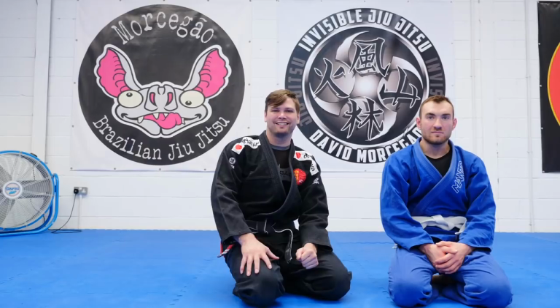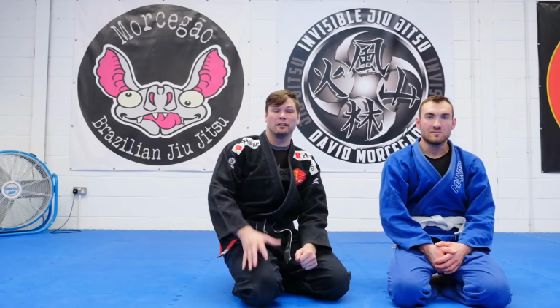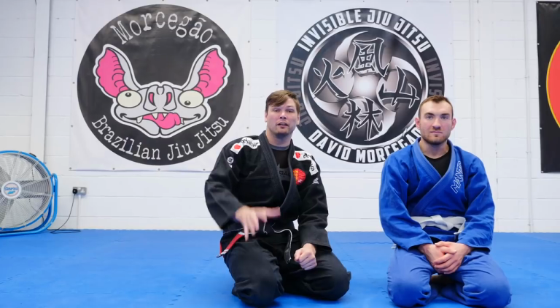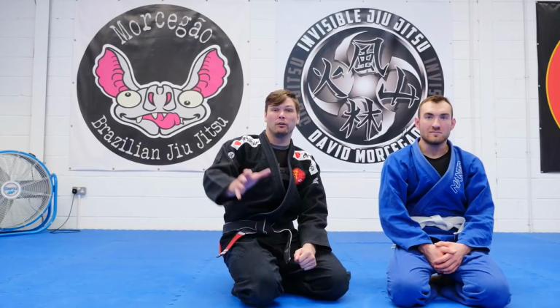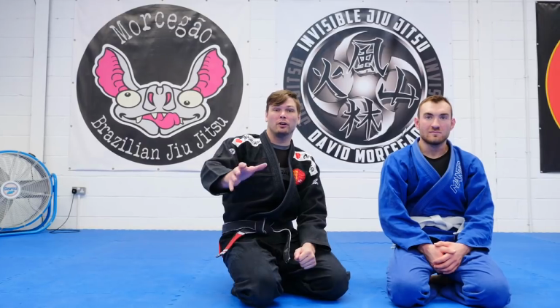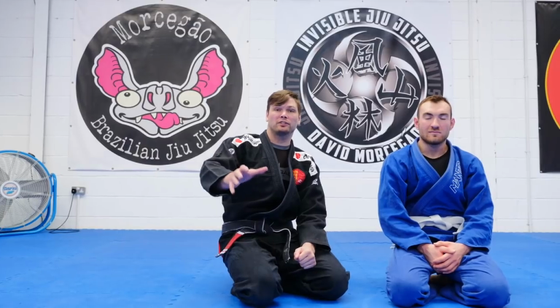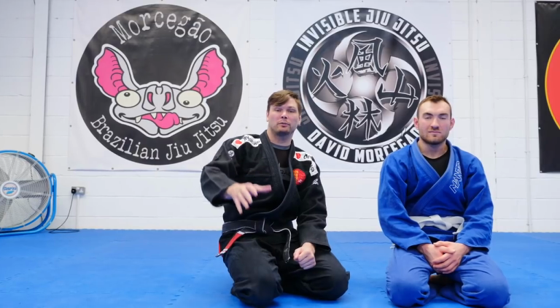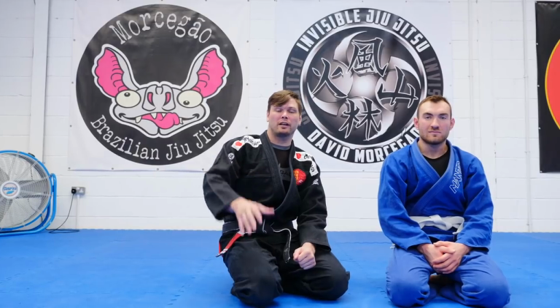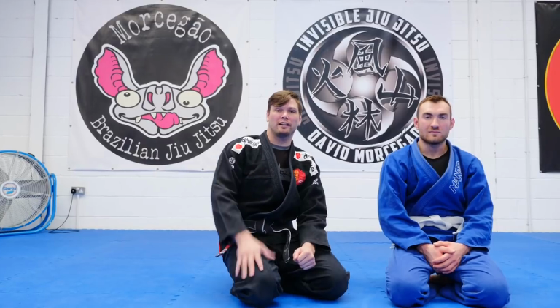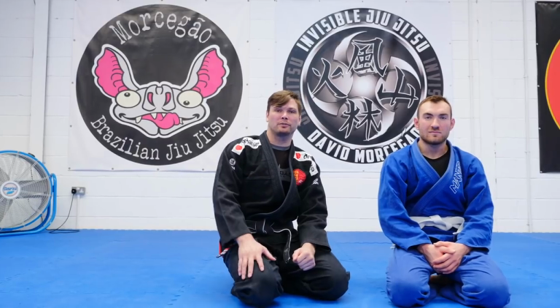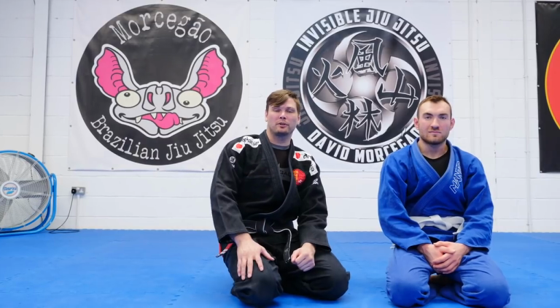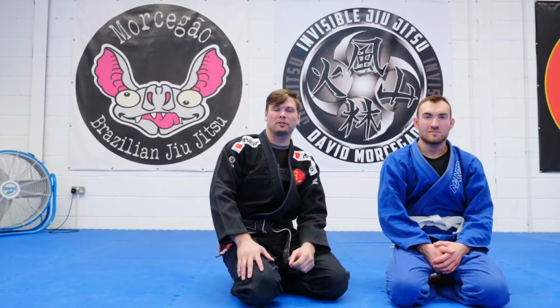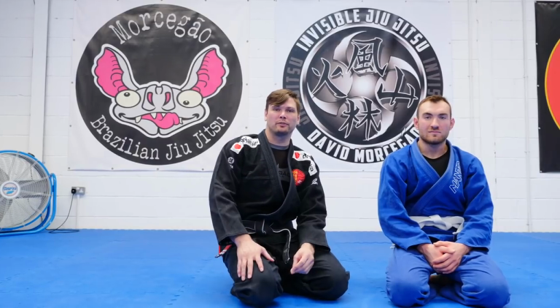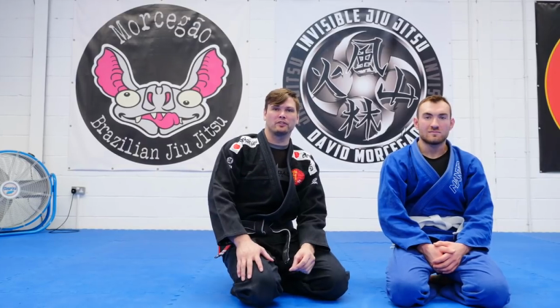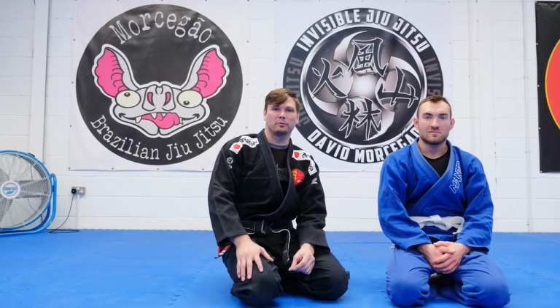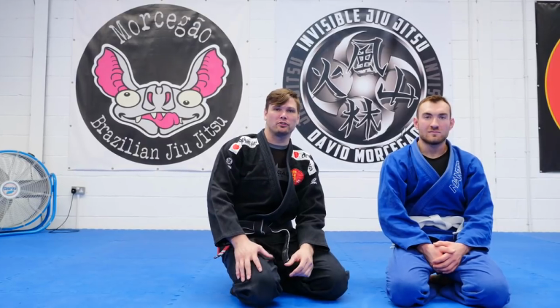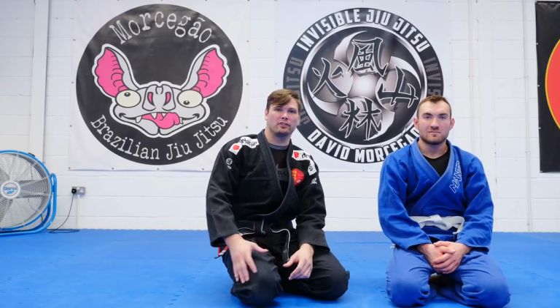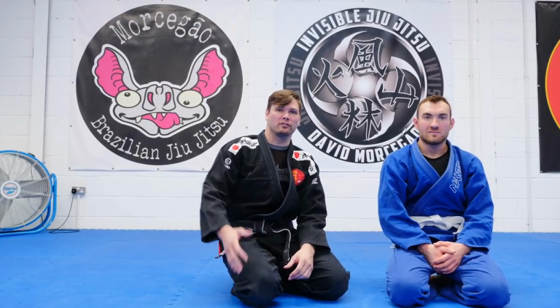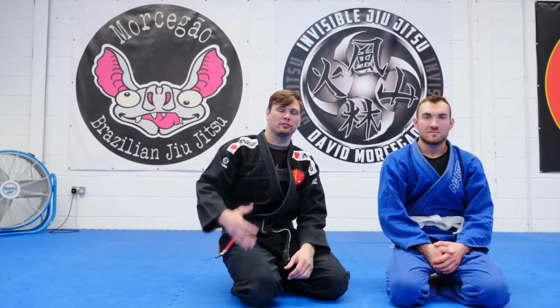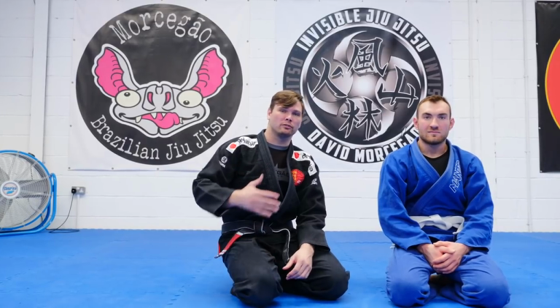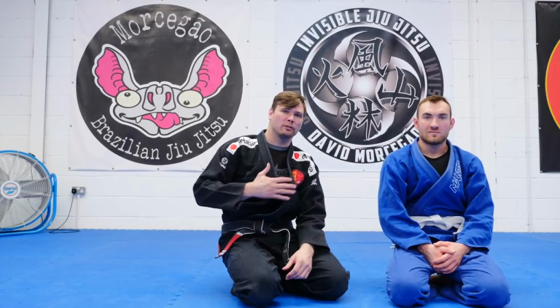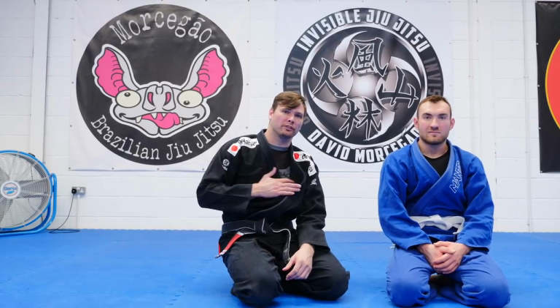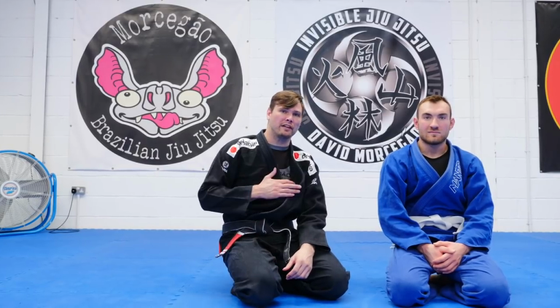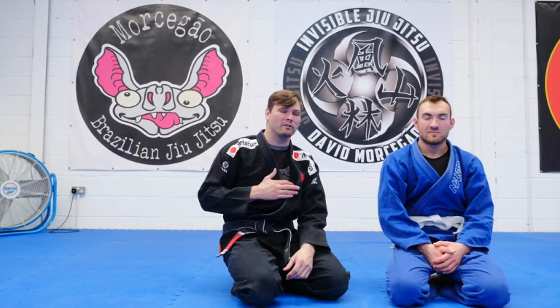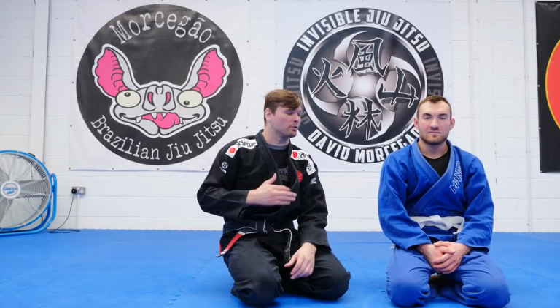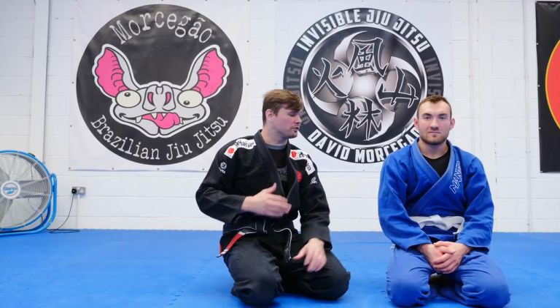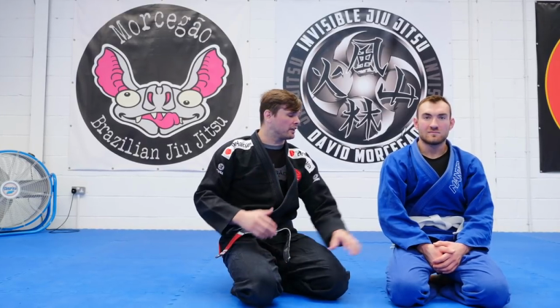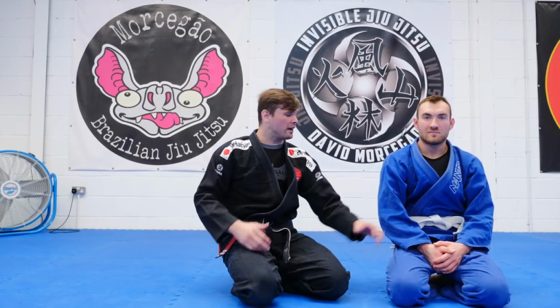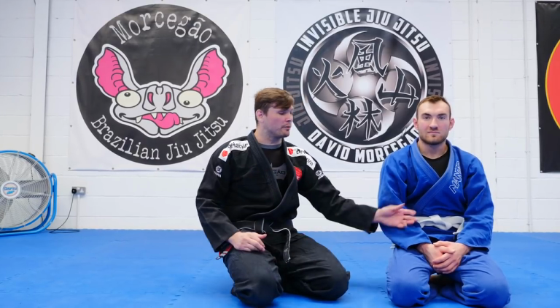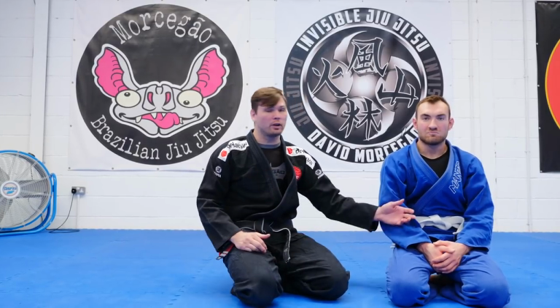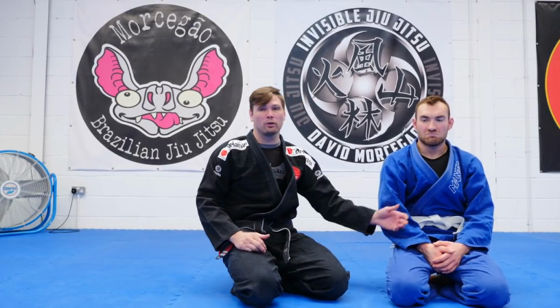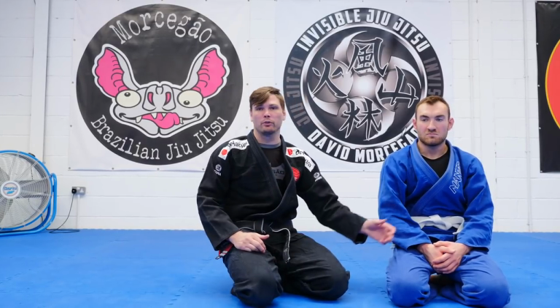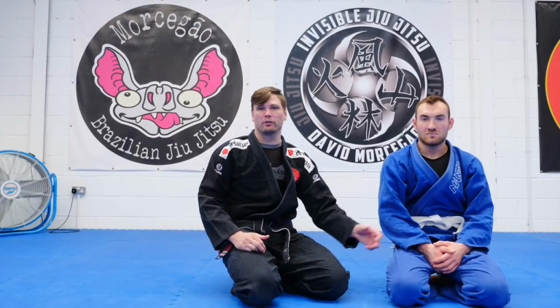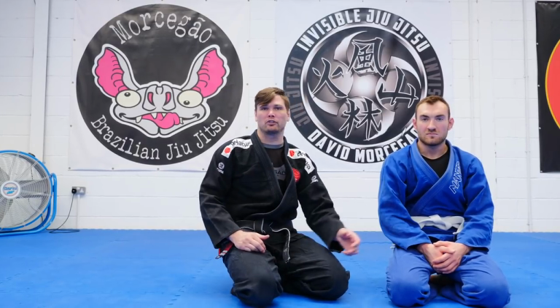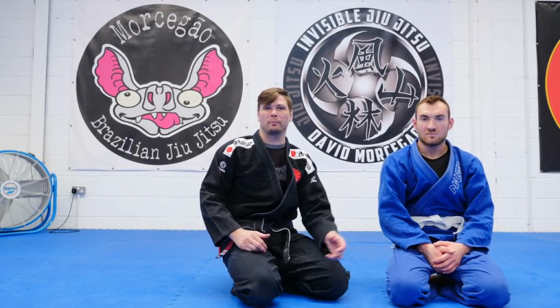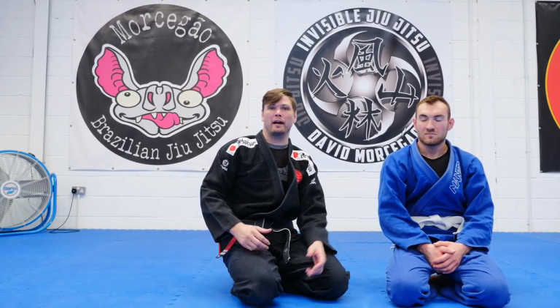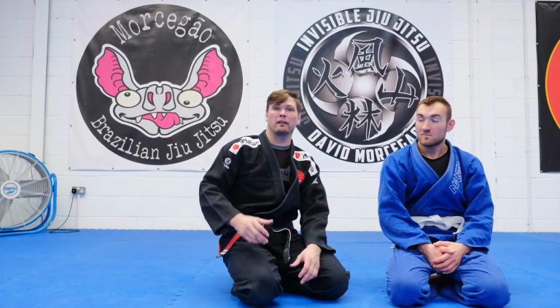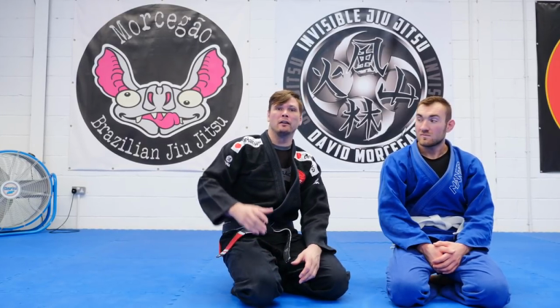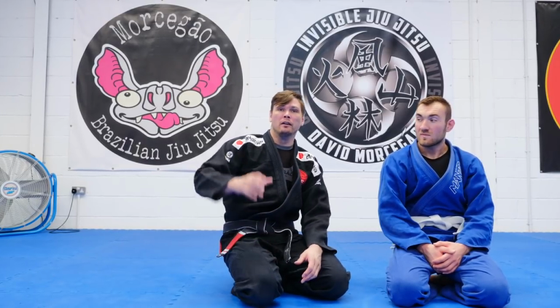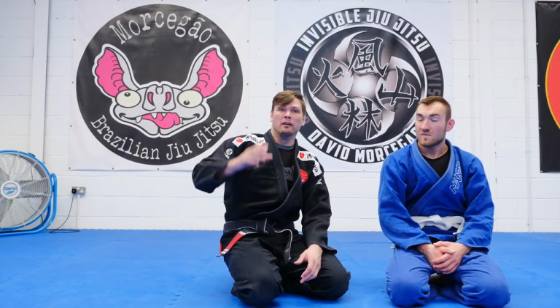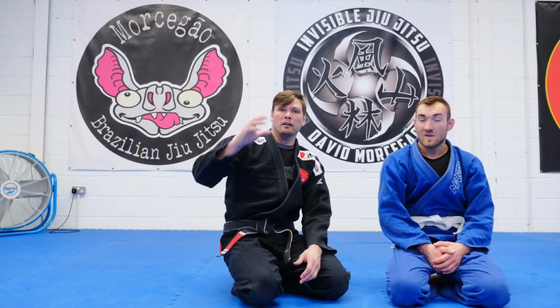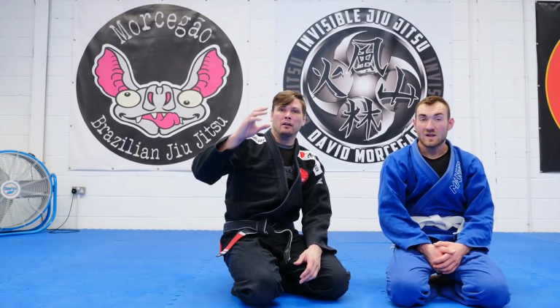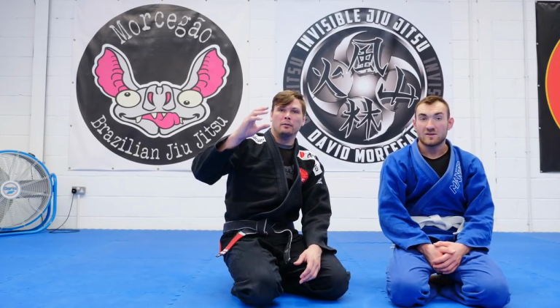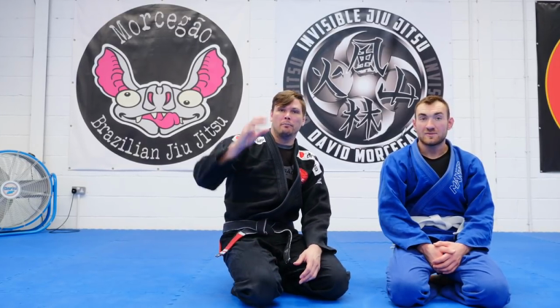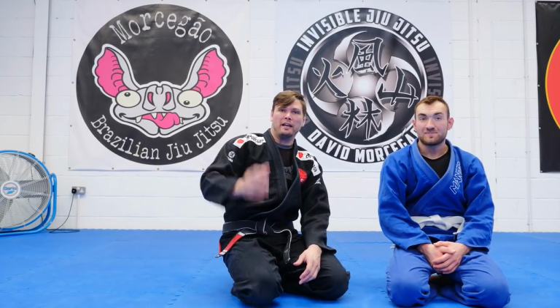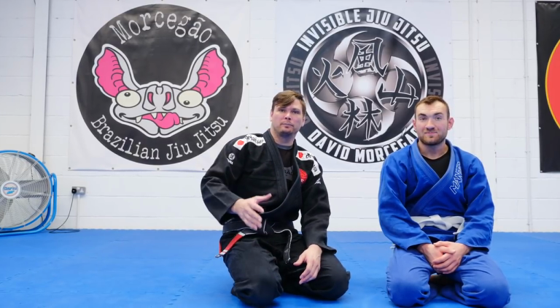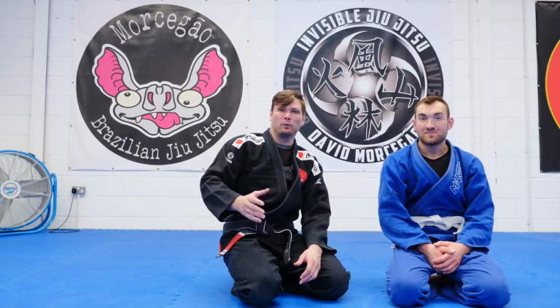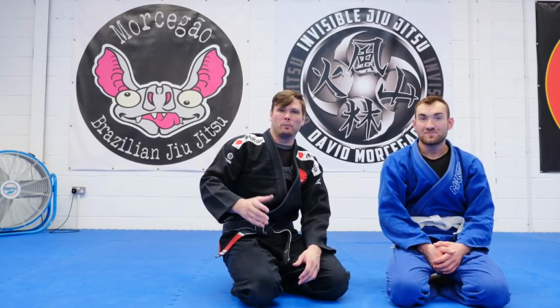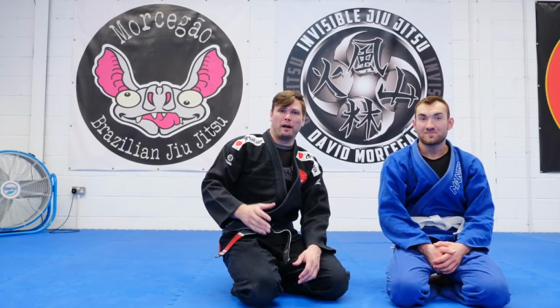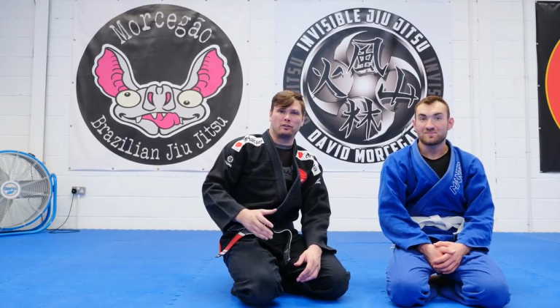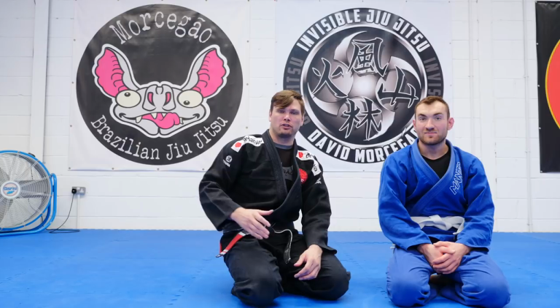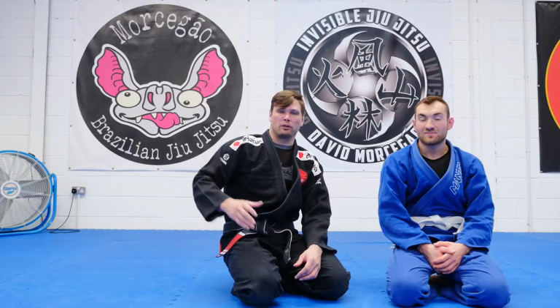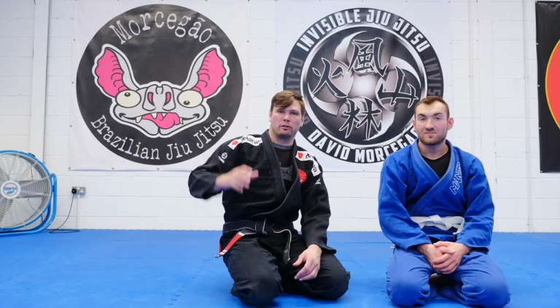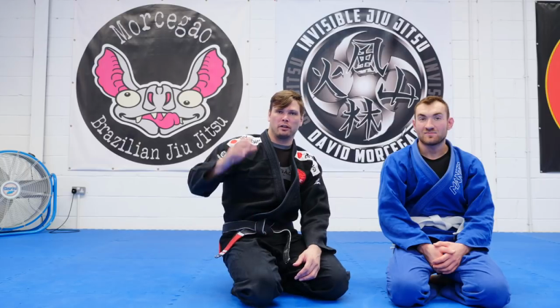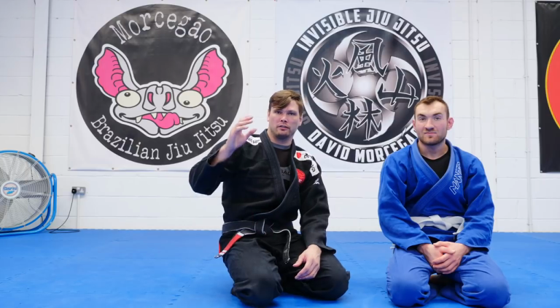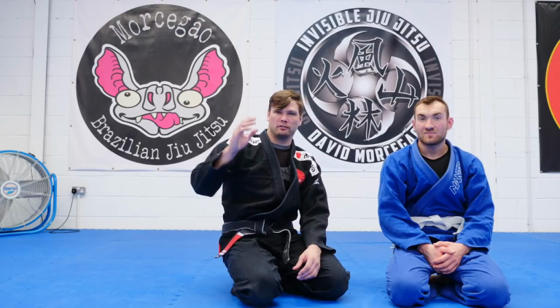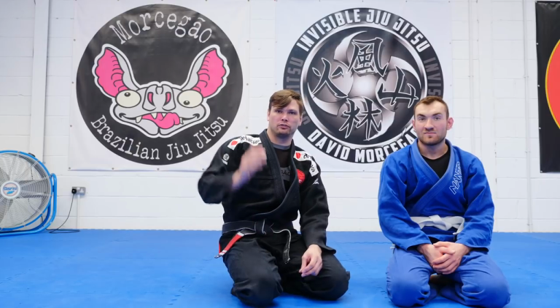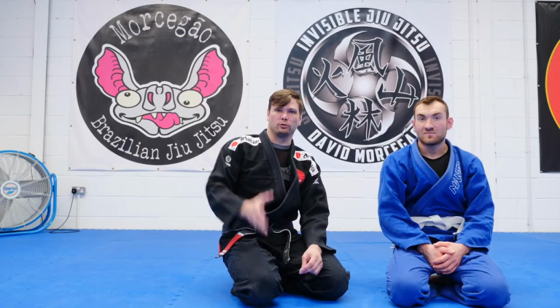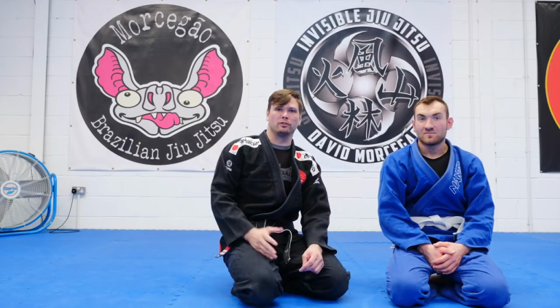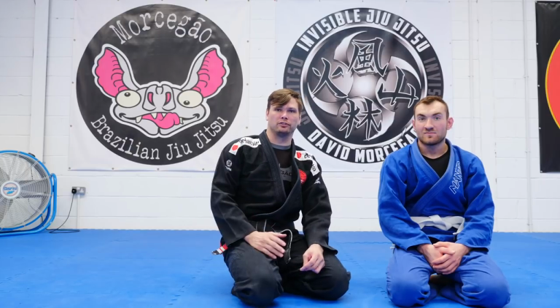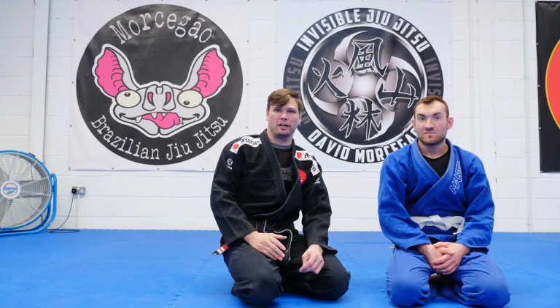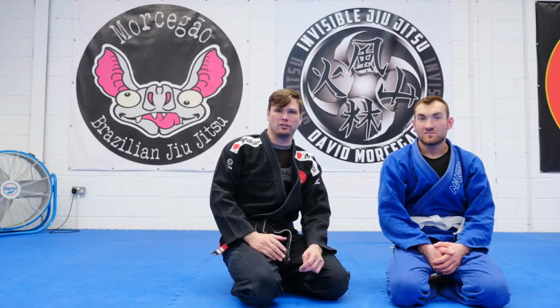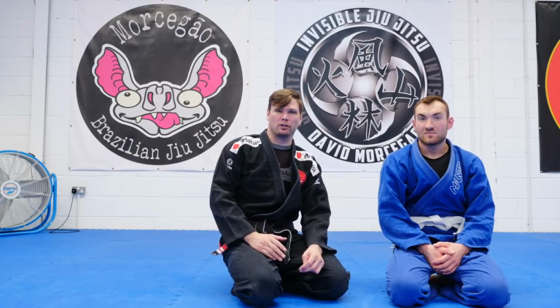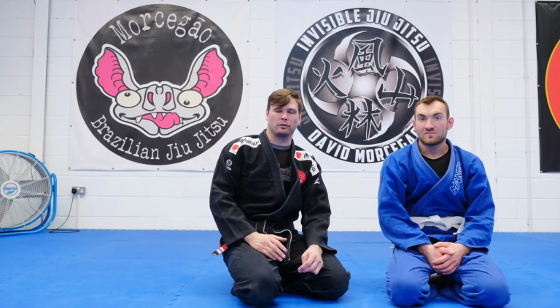What's up guys? Welcome to Invisible Jiu Jitsu. We've got David Mosegara, we've got Wurukush back. Baseball bat choke, suicide choke.